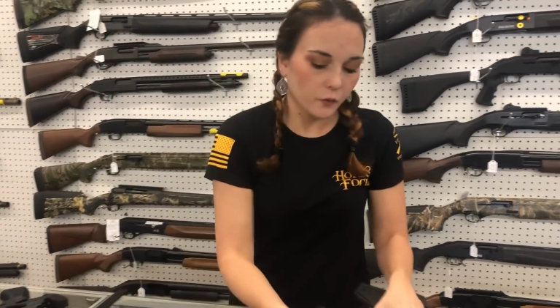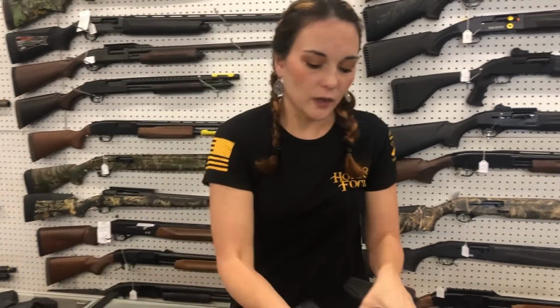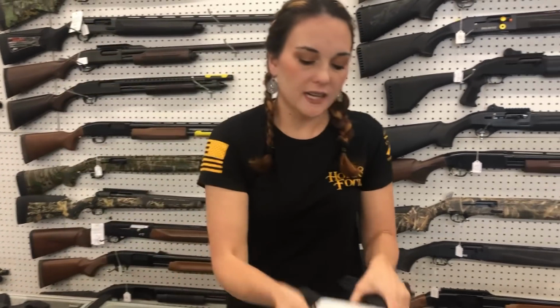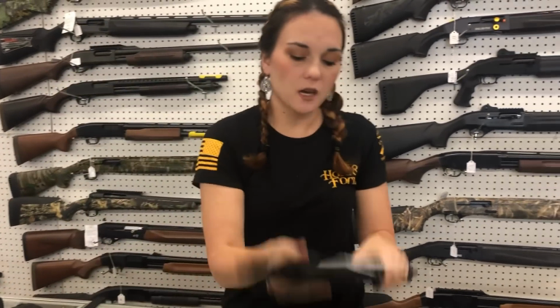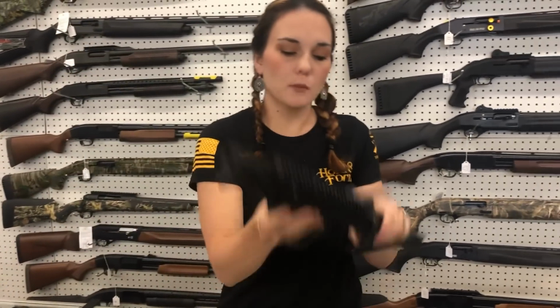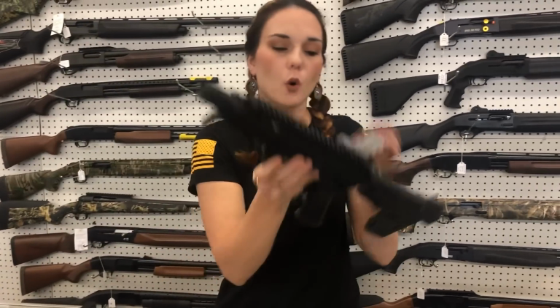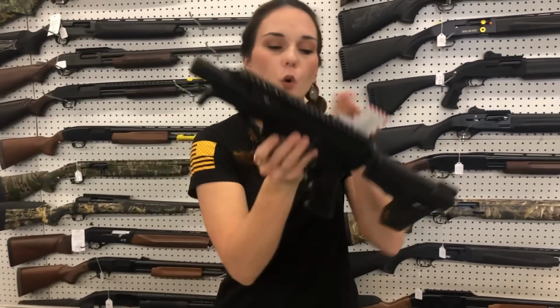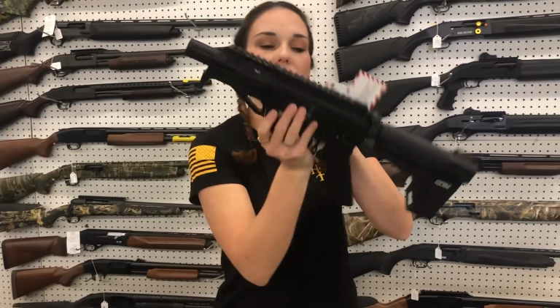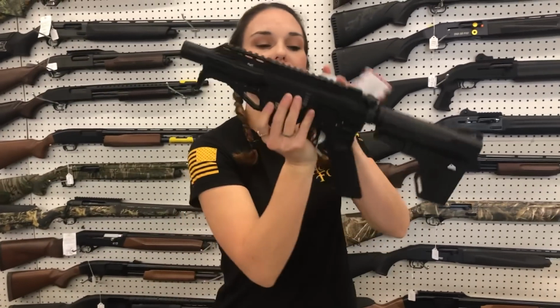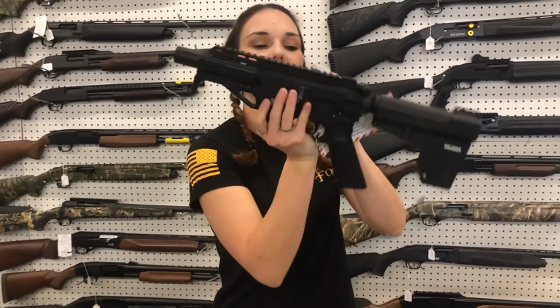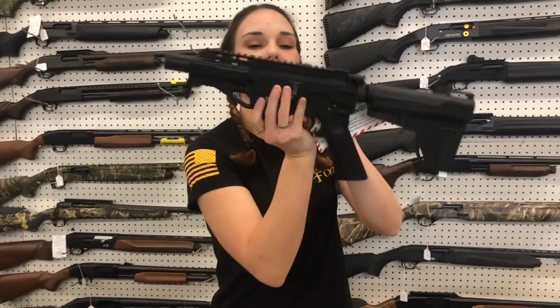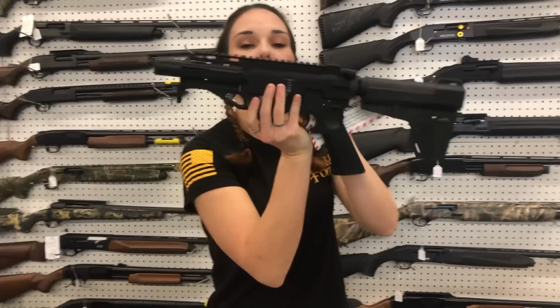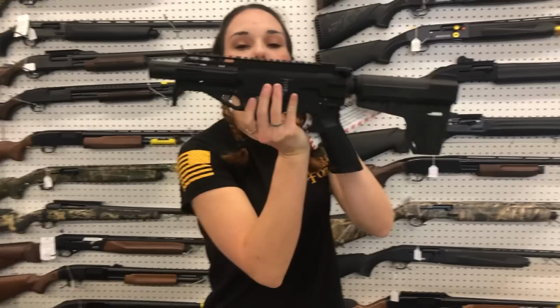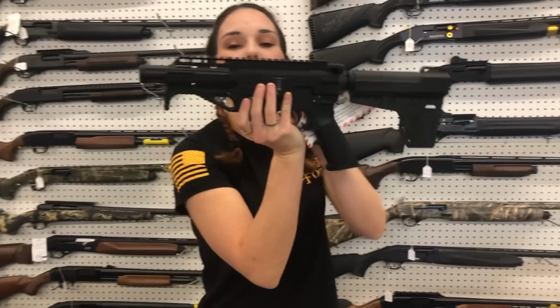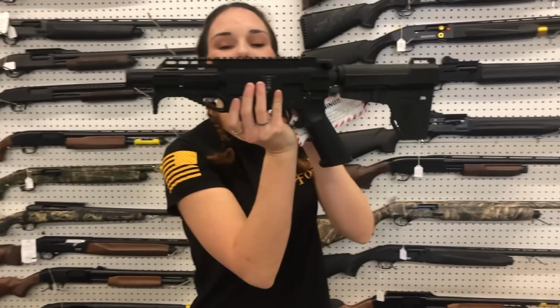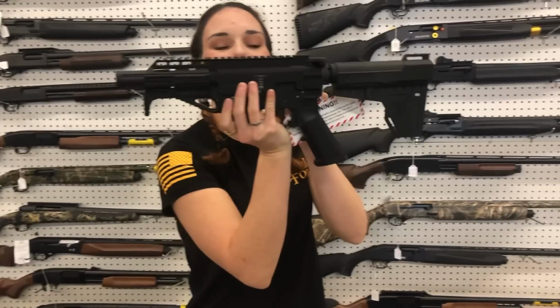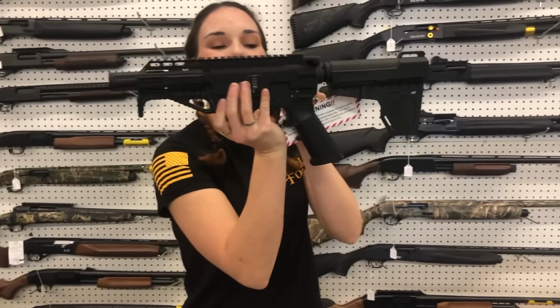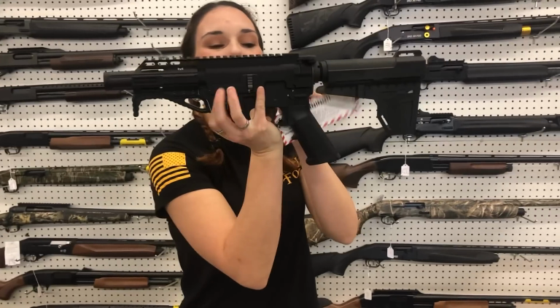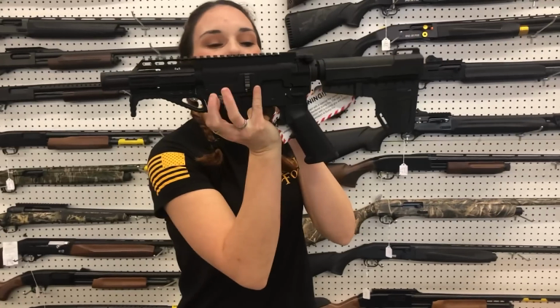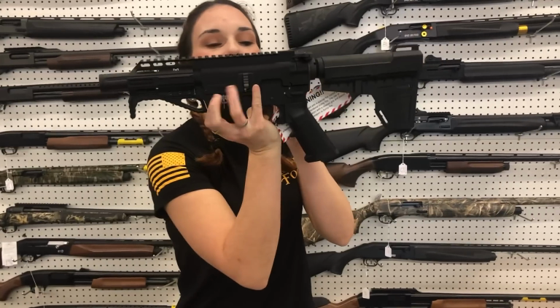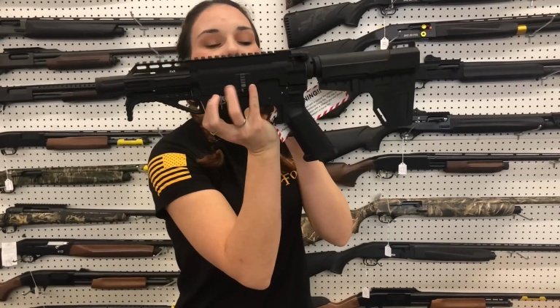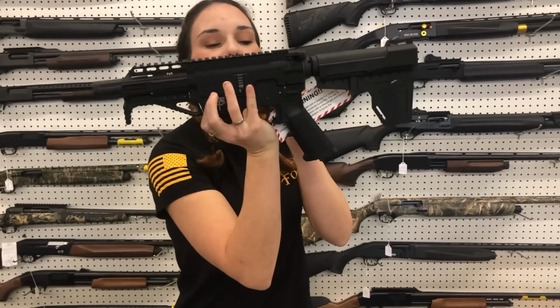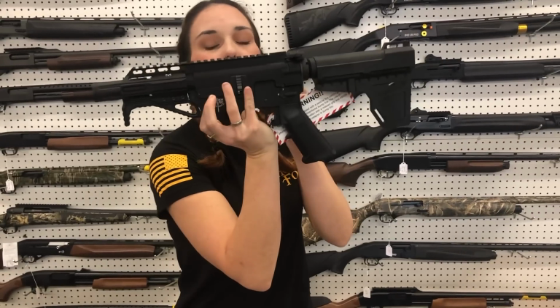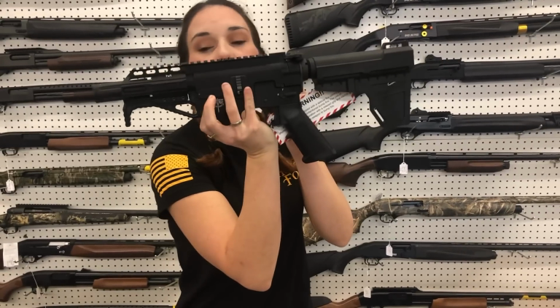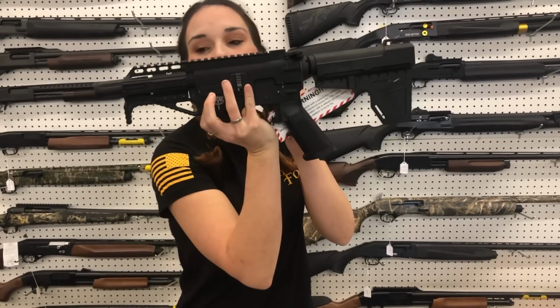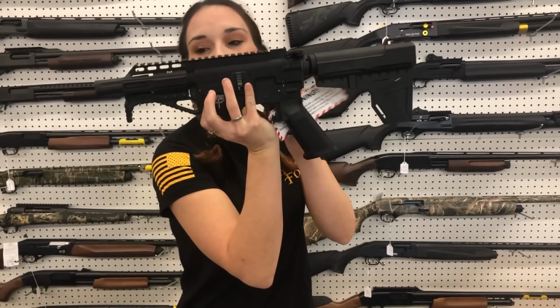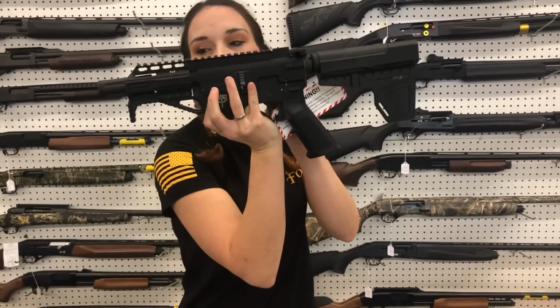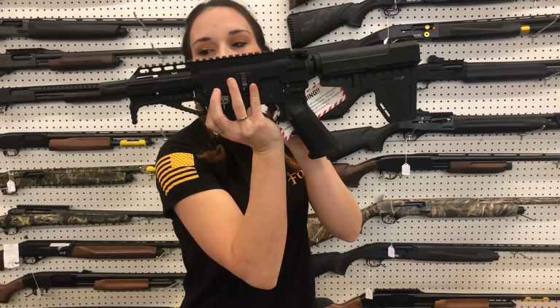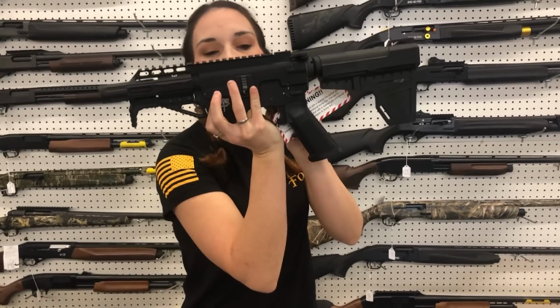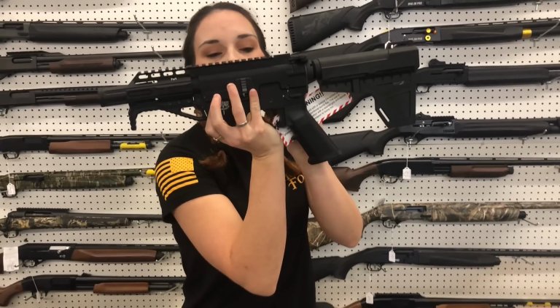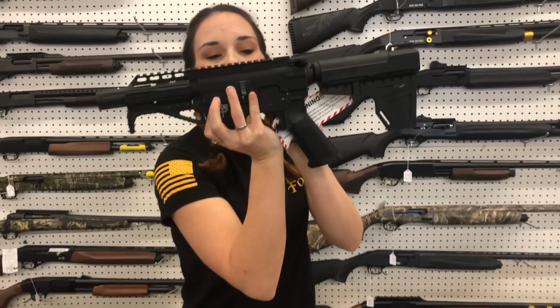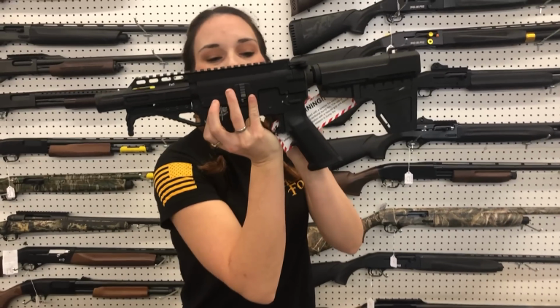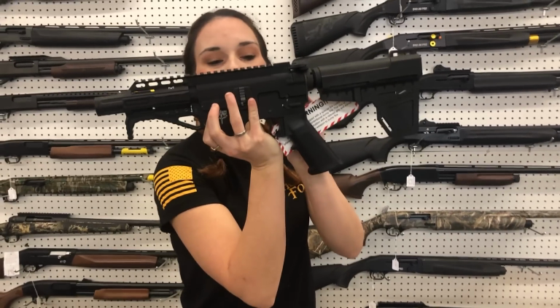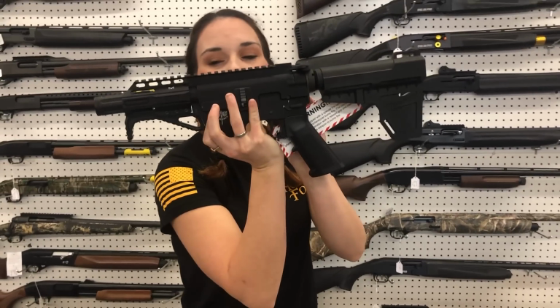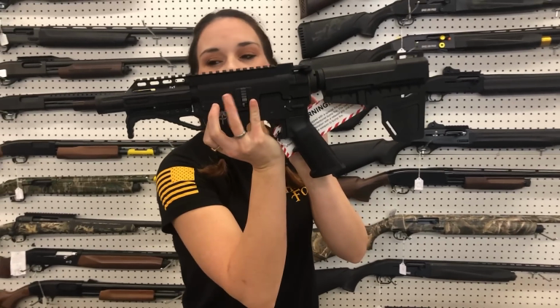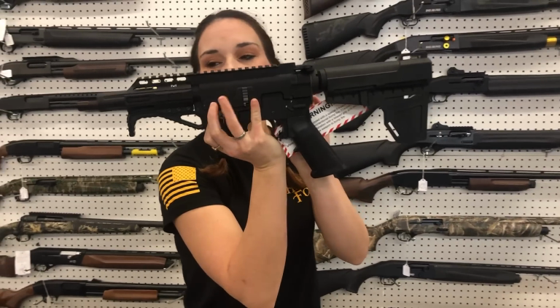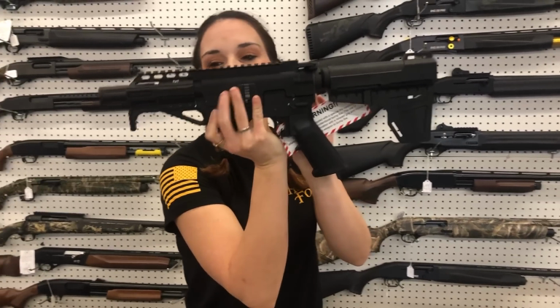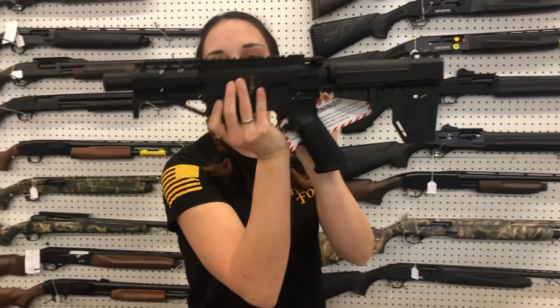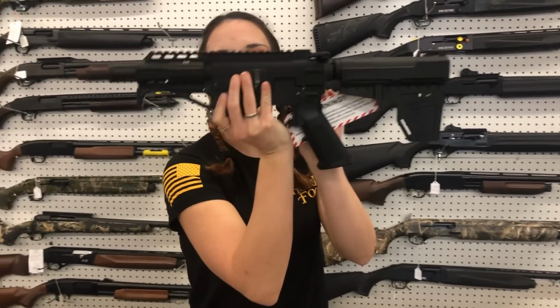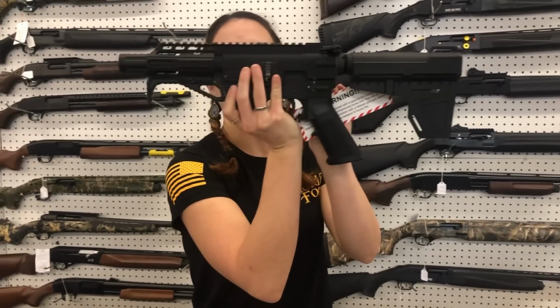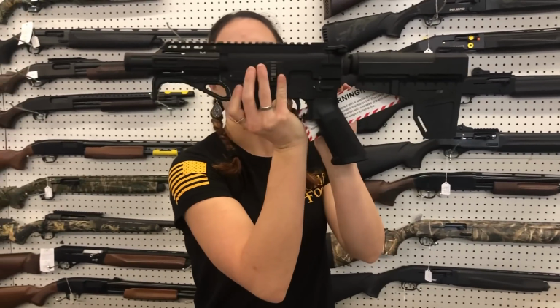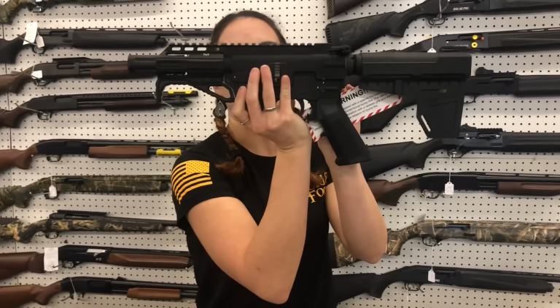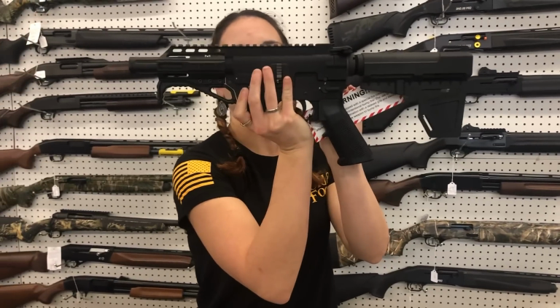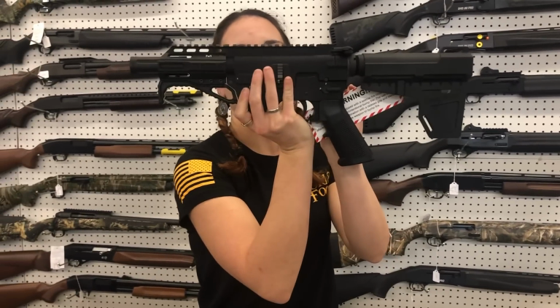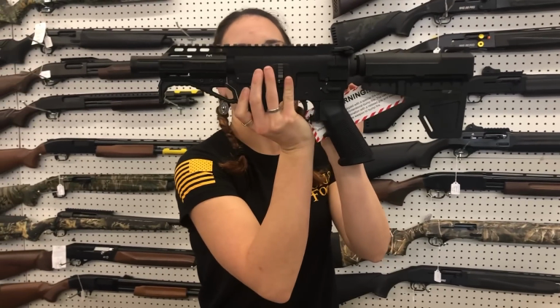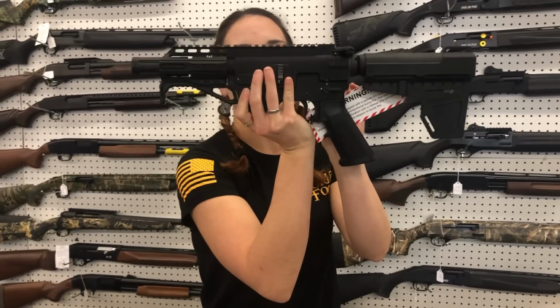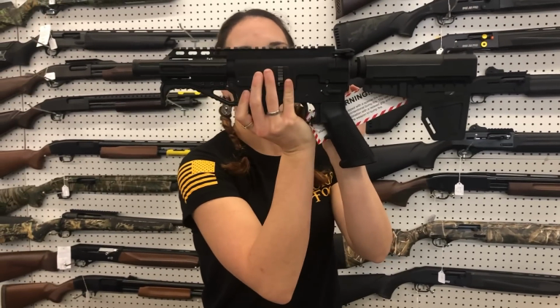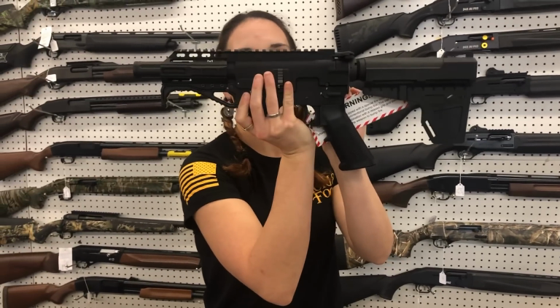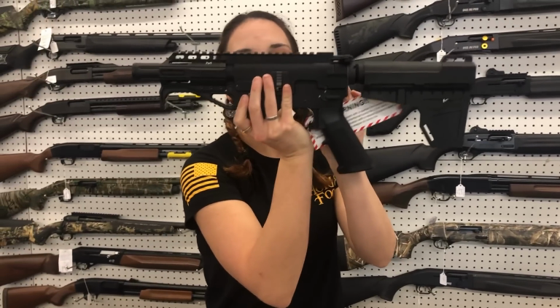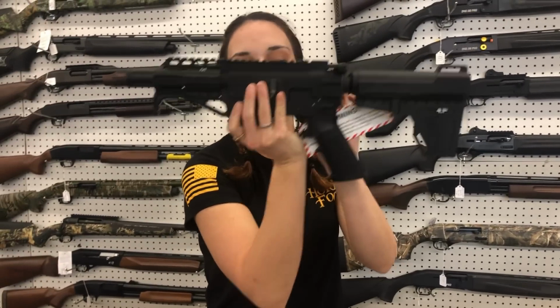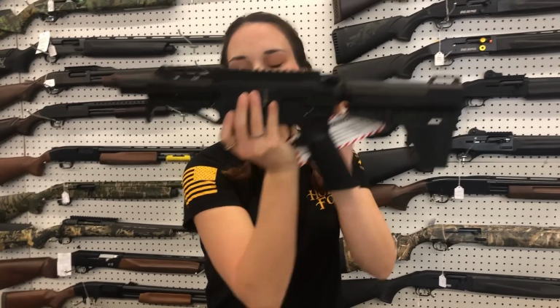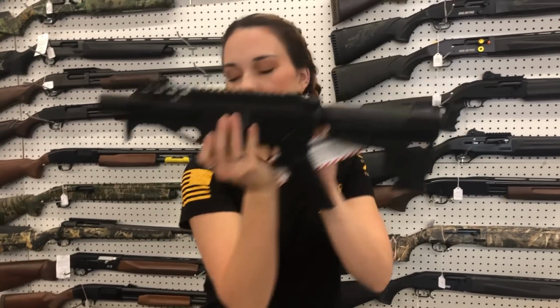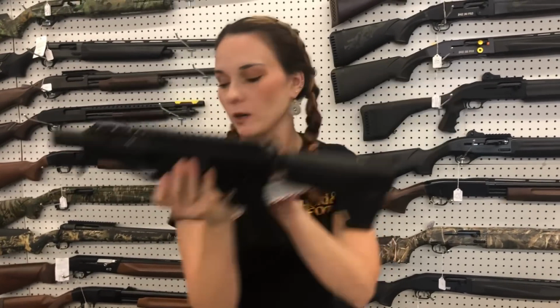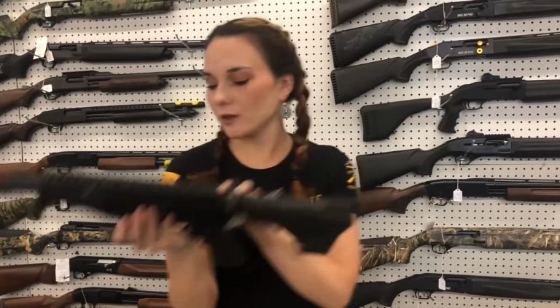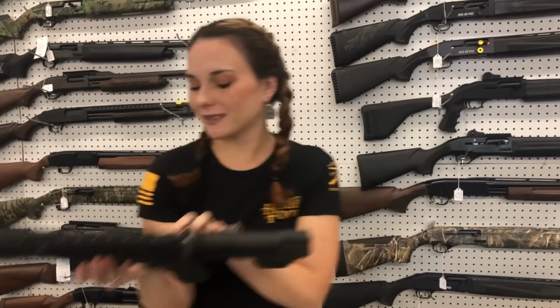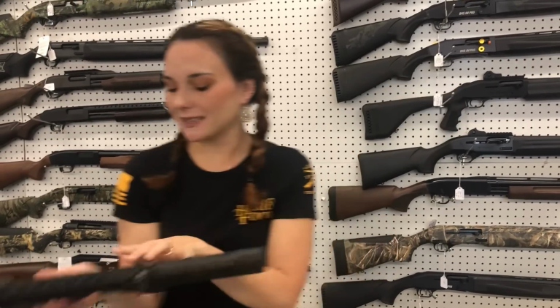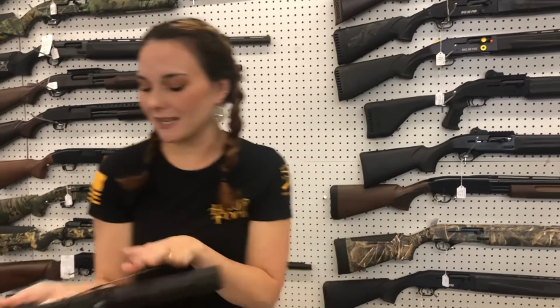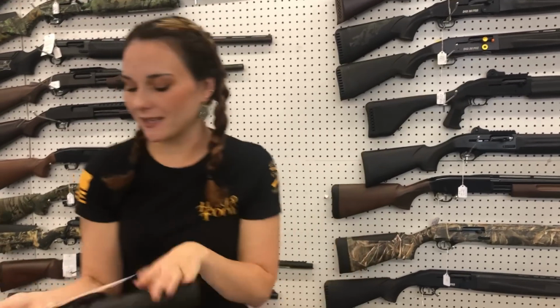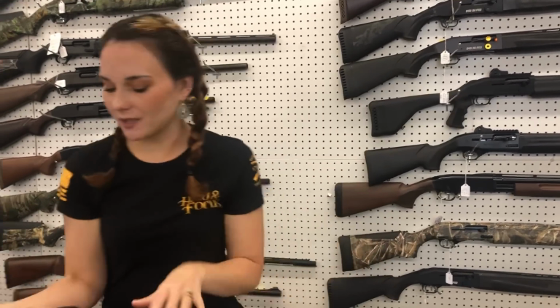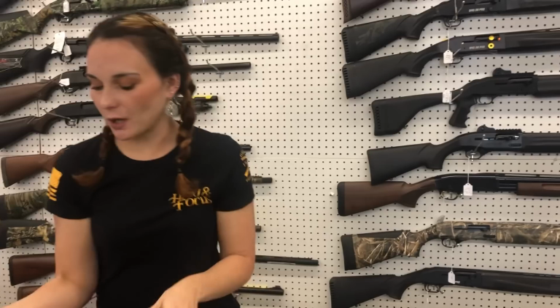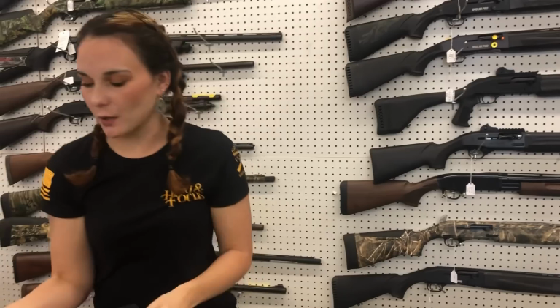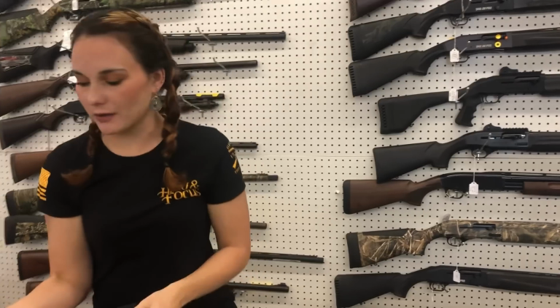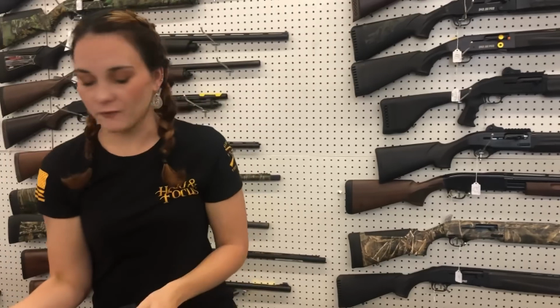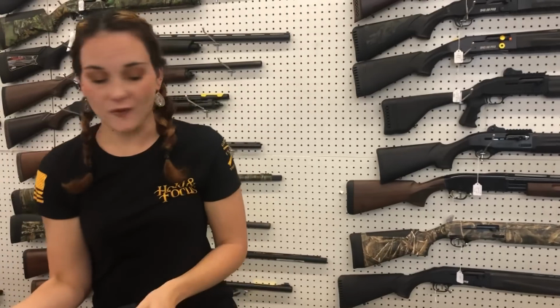Freedom Ordnance FX9. They do run the Glock magazine y'all, with a little bitty 4.5 inch barrel. $635.